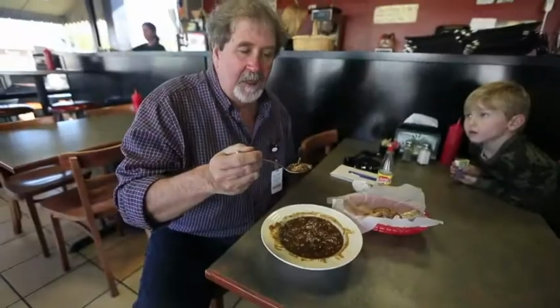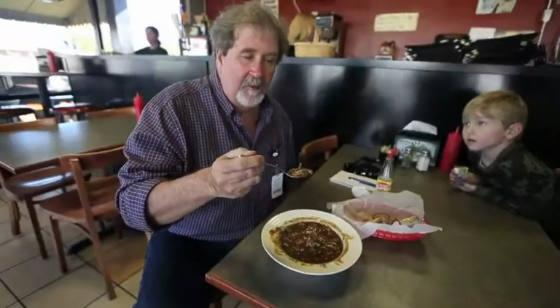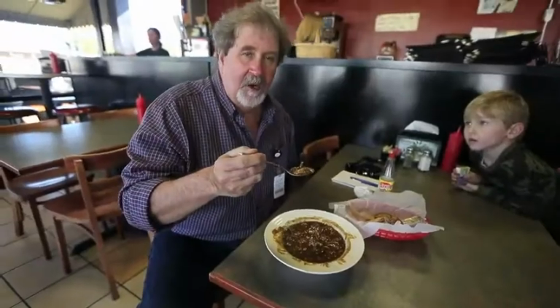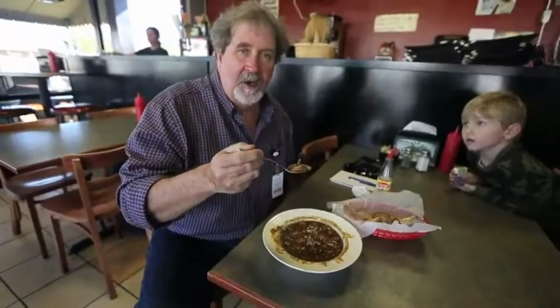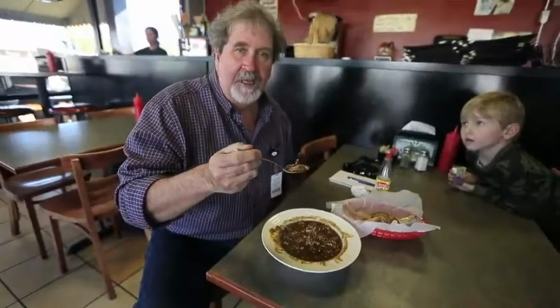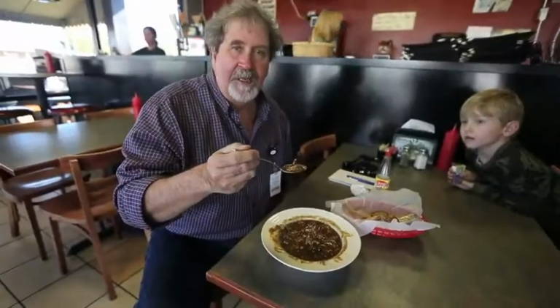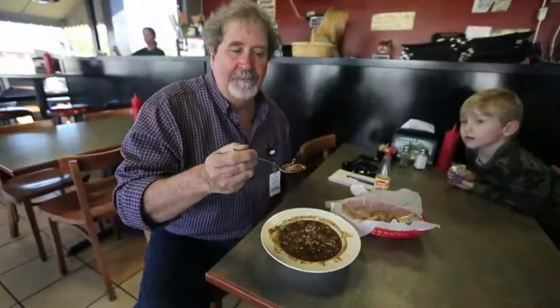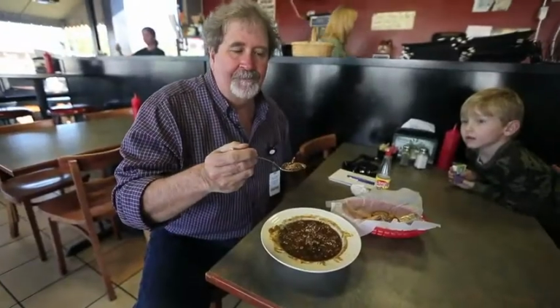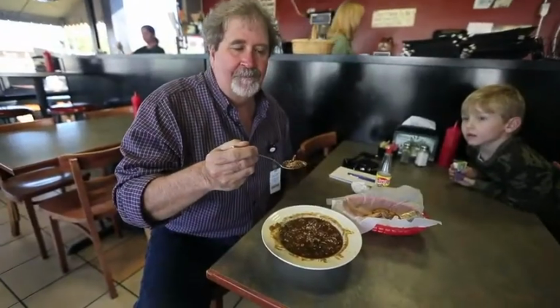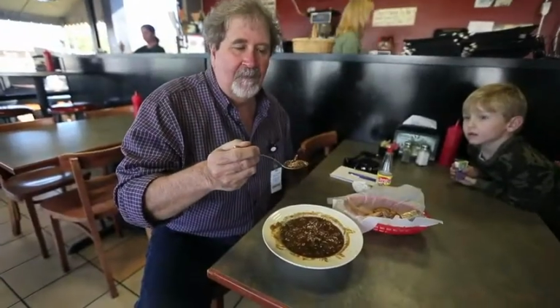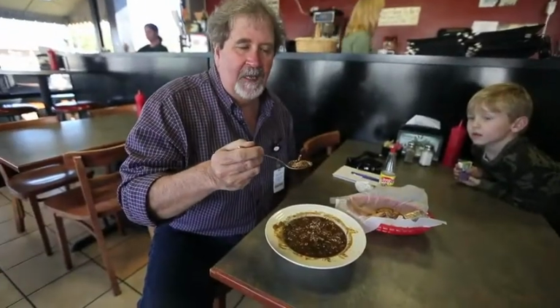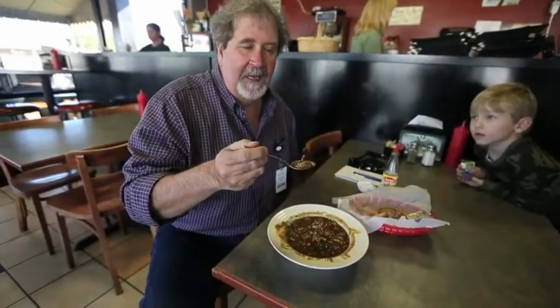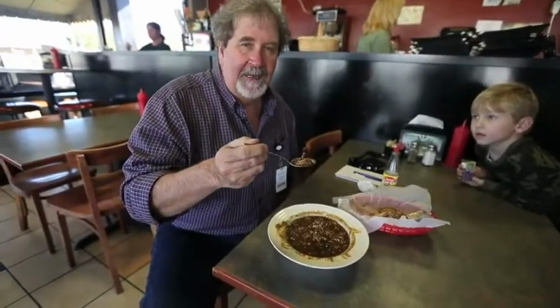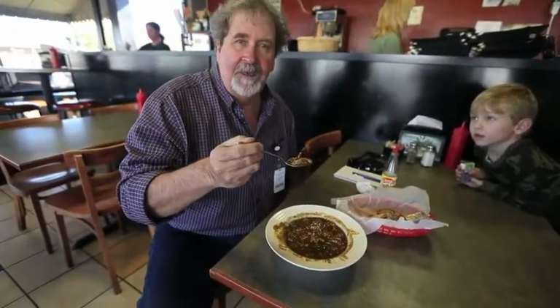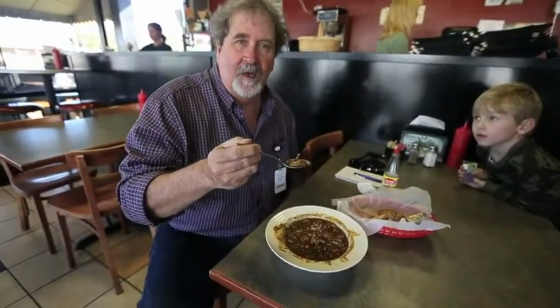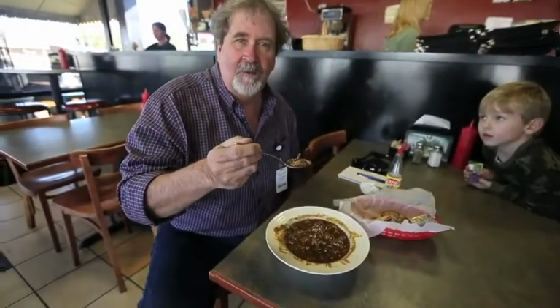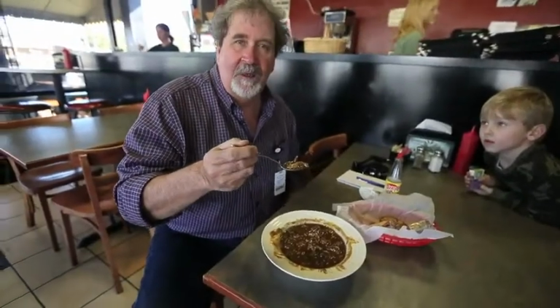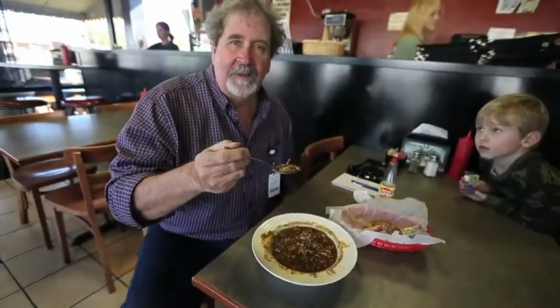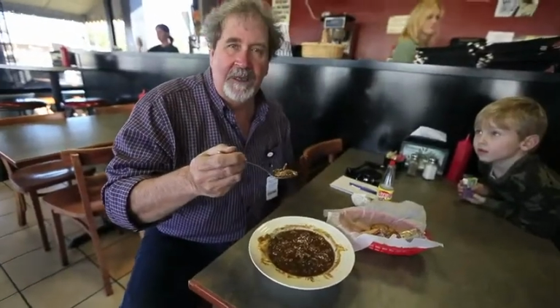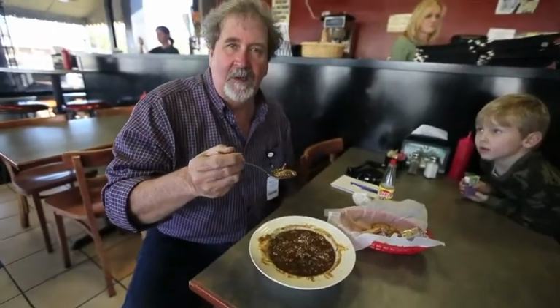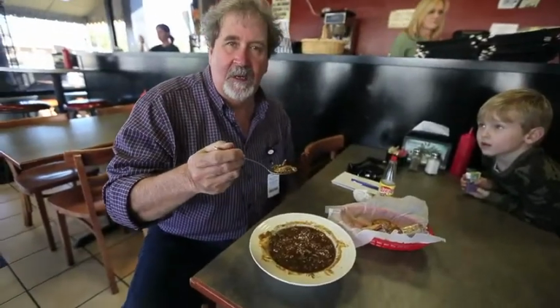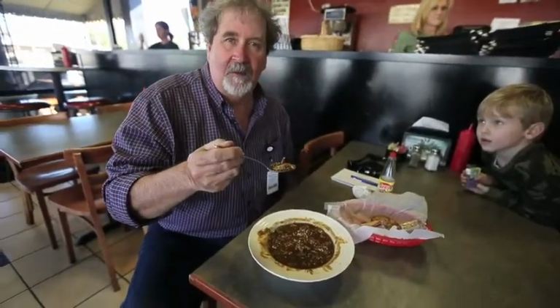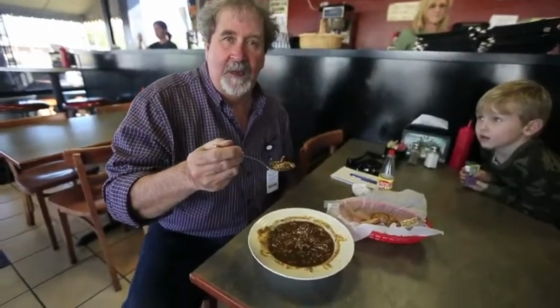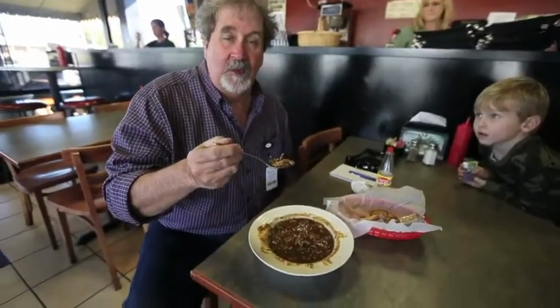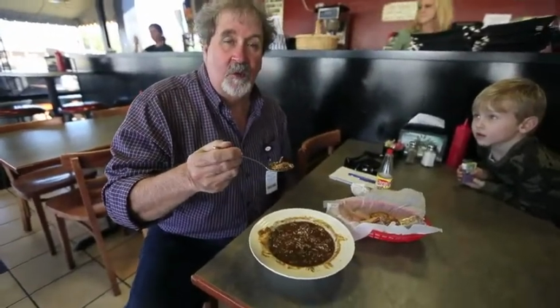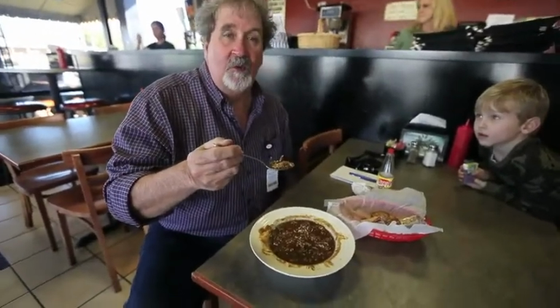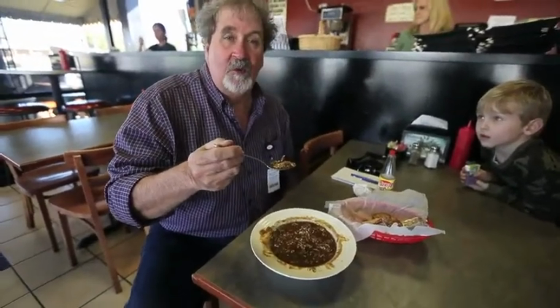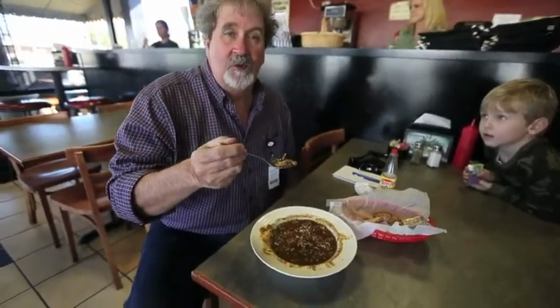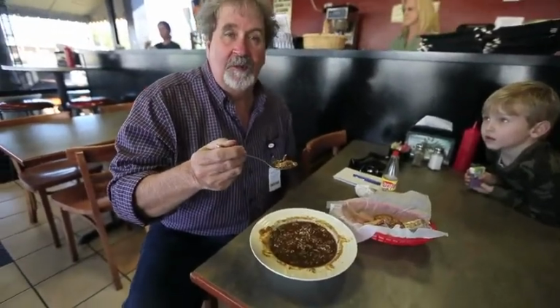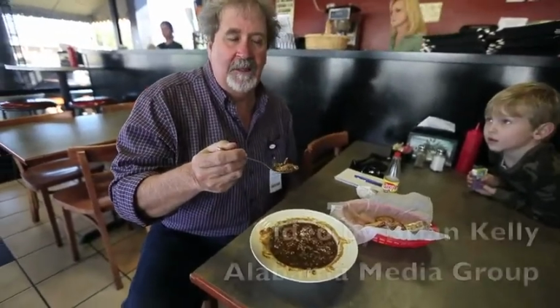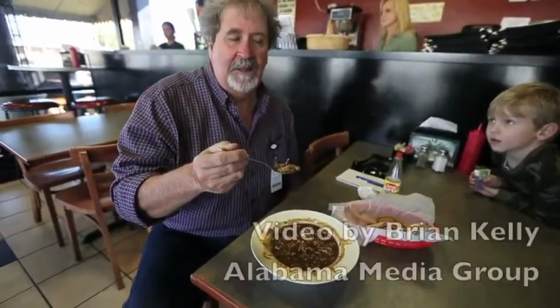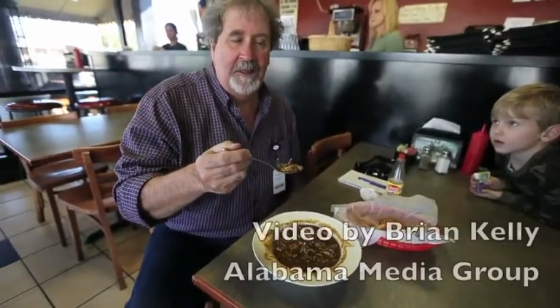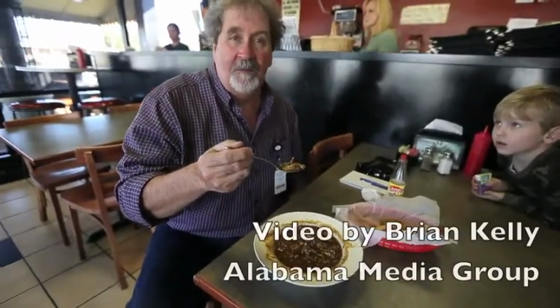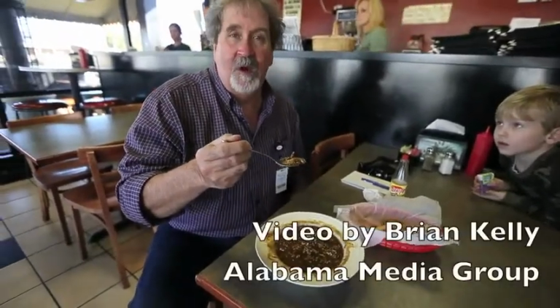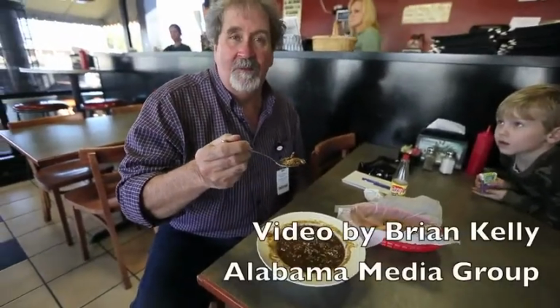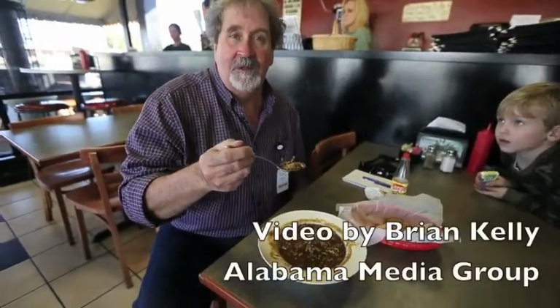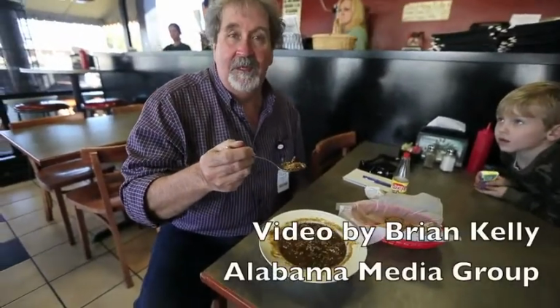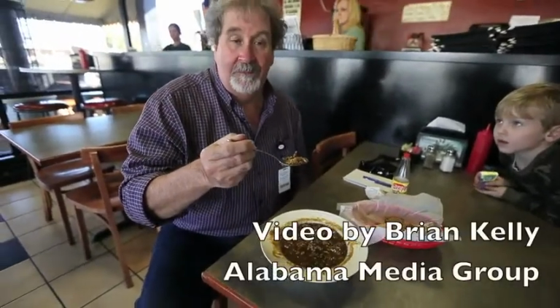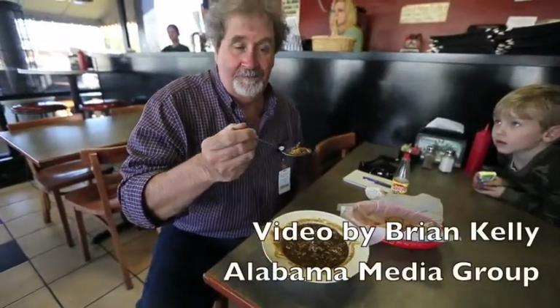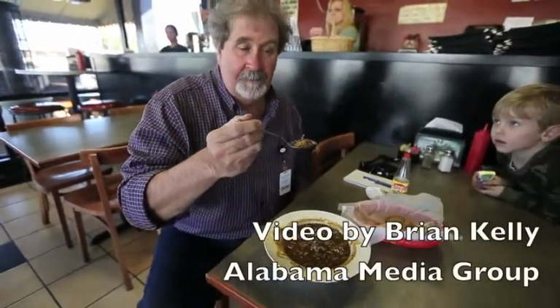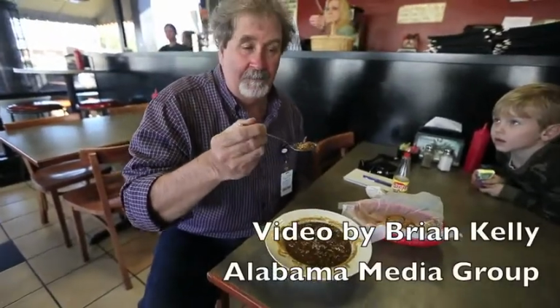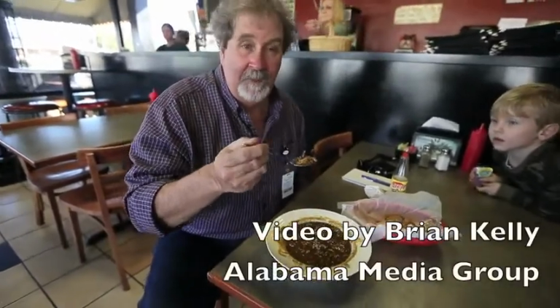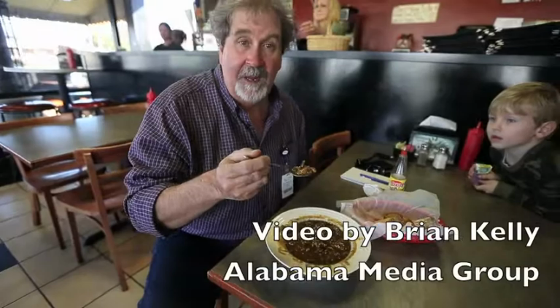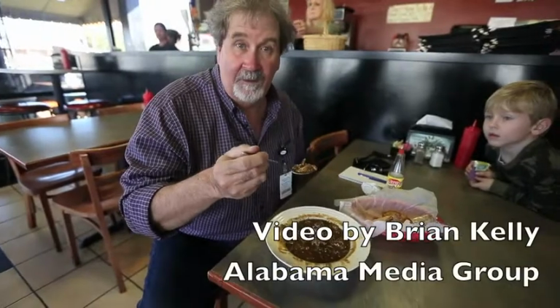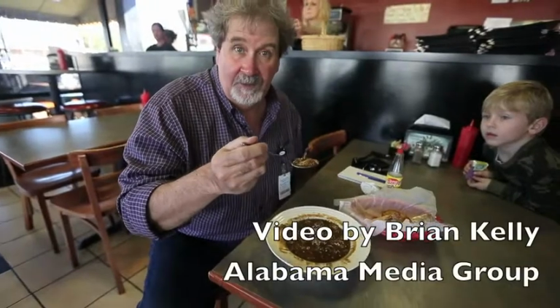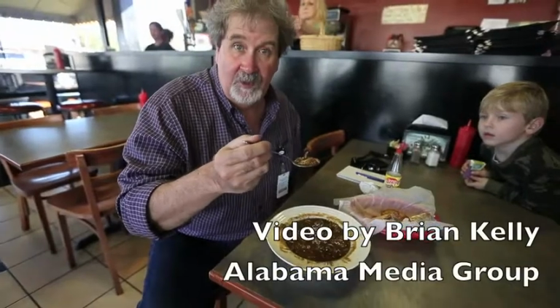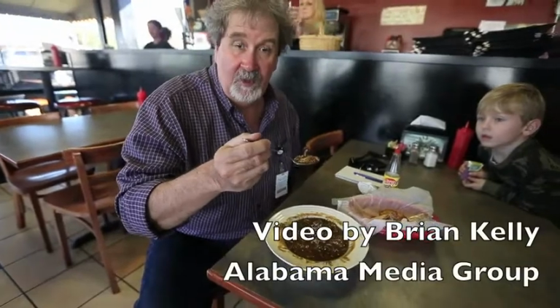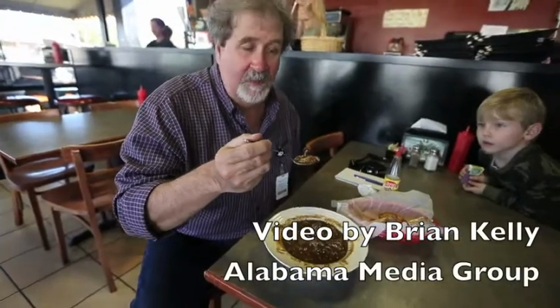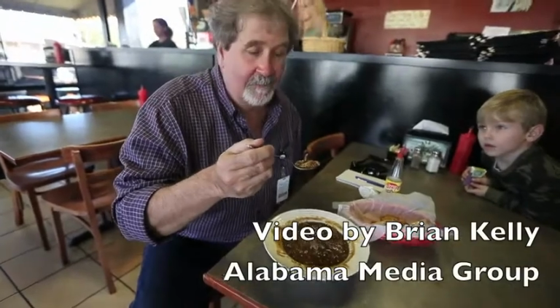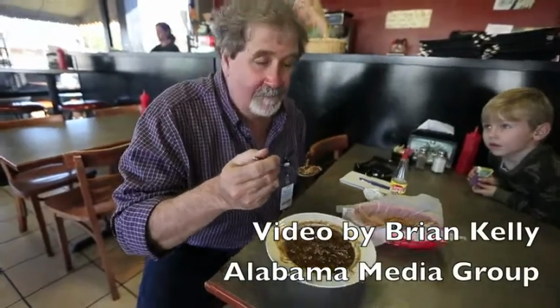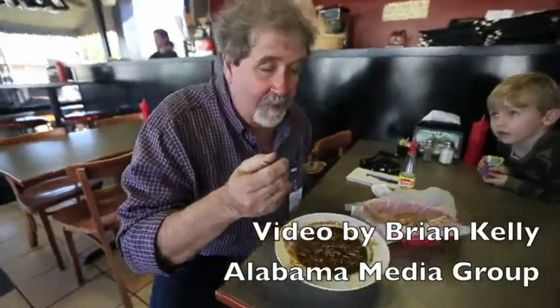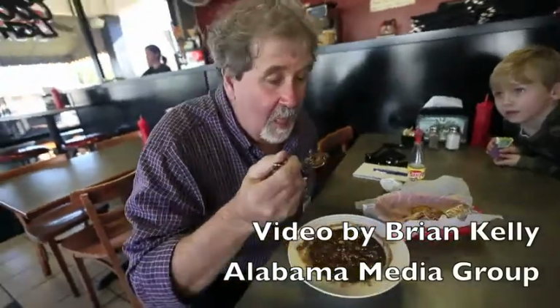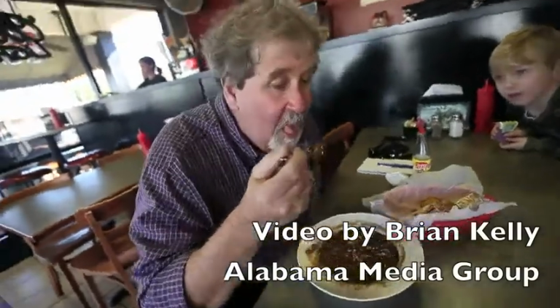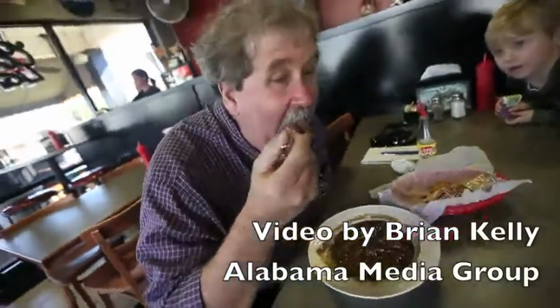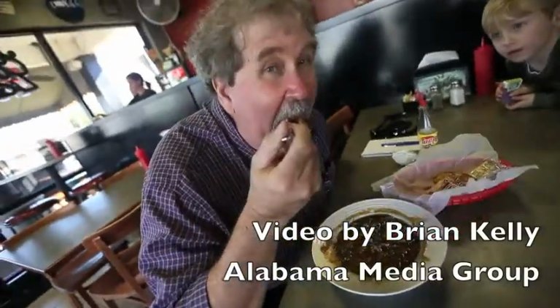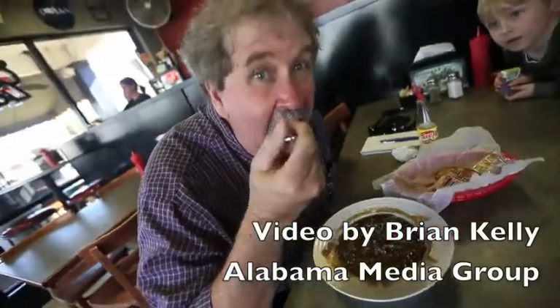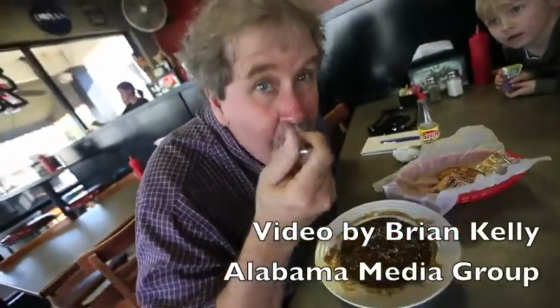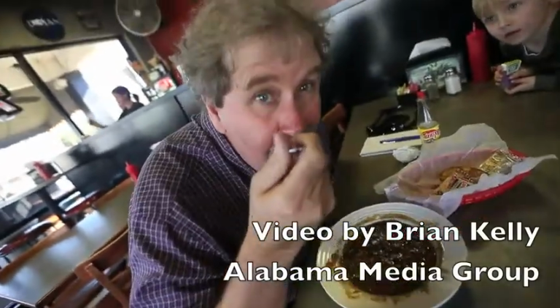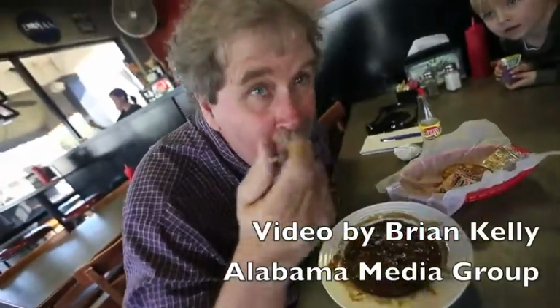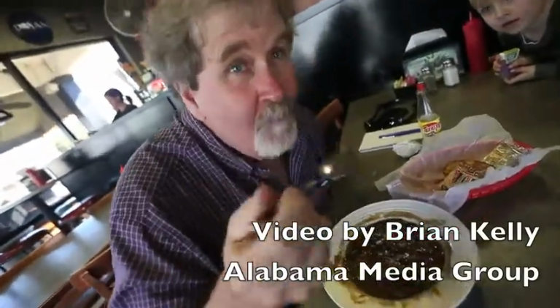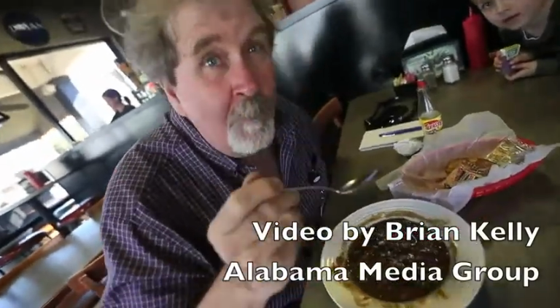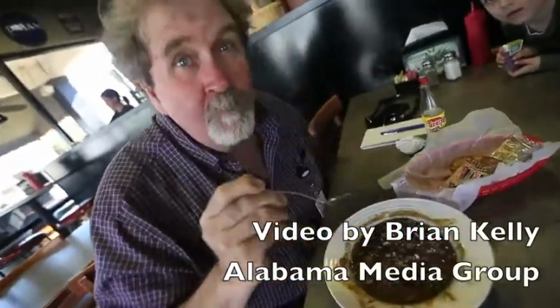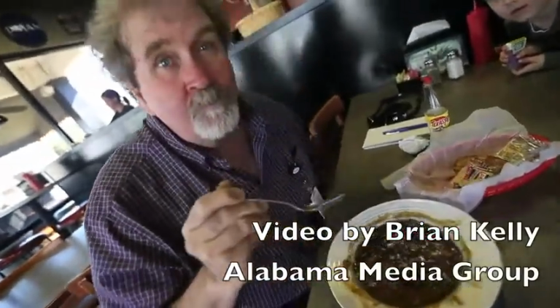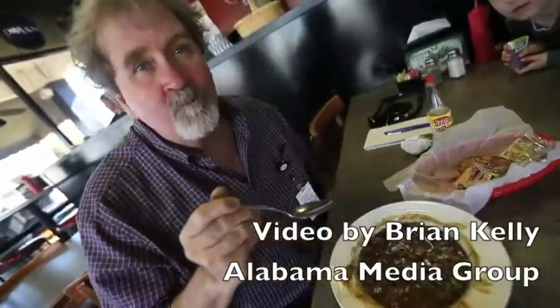Here we are again, eating gumbo with David Holloway at Guru's in Robertsdale. Let's eat it. Mmm.